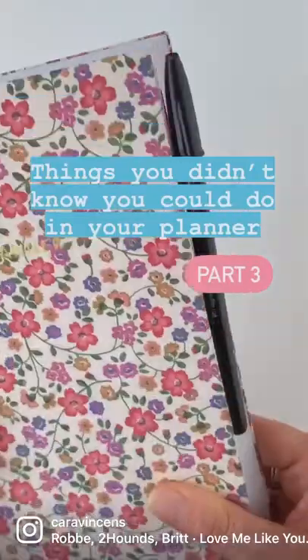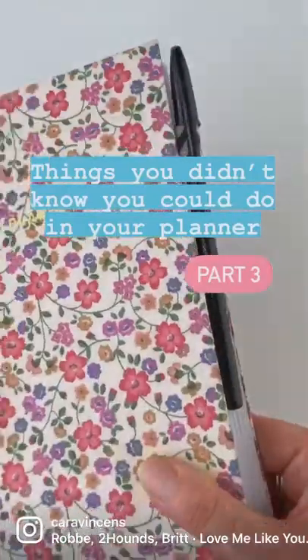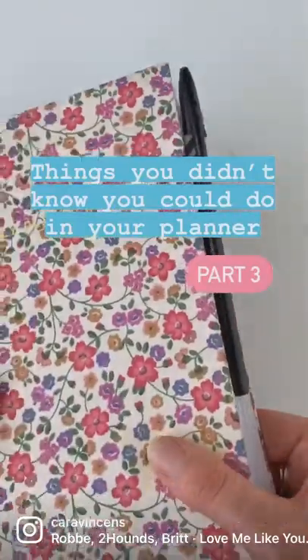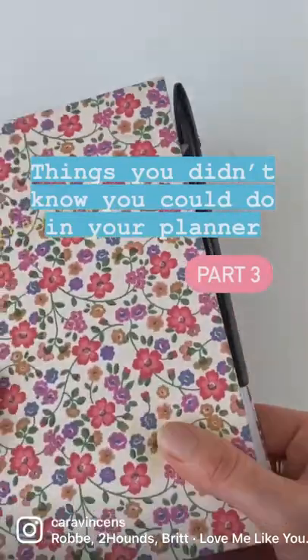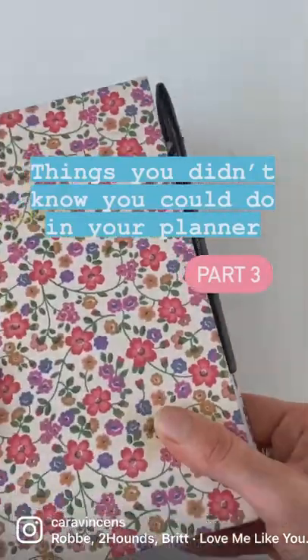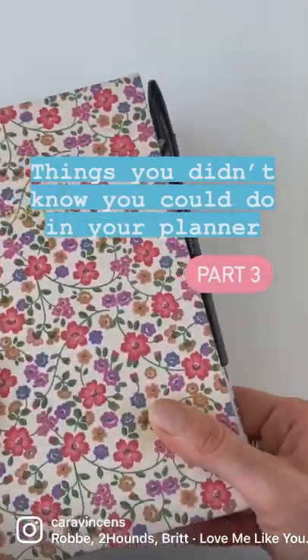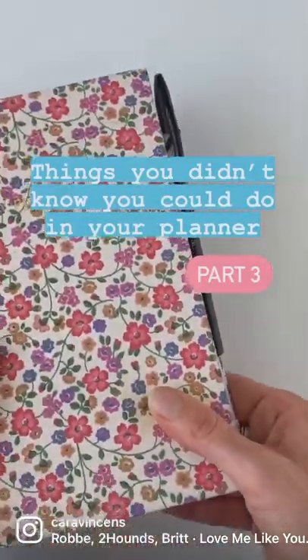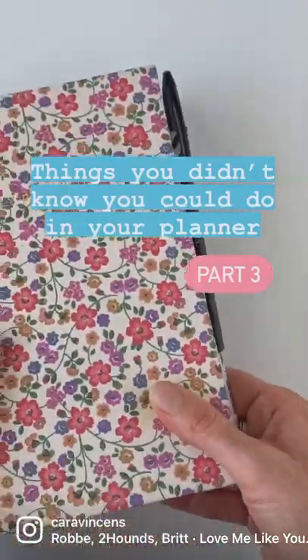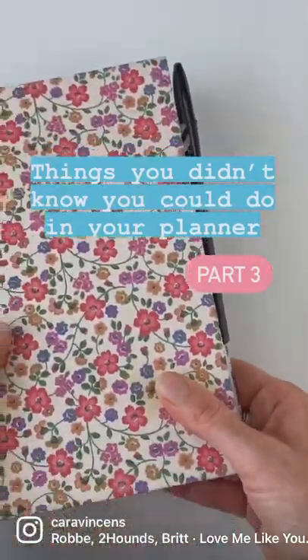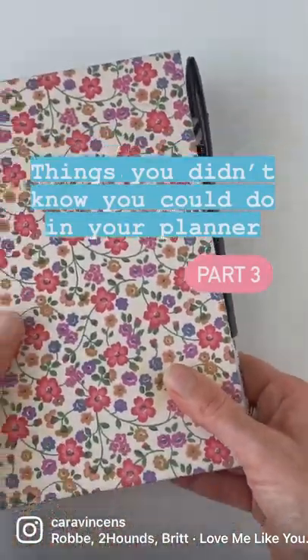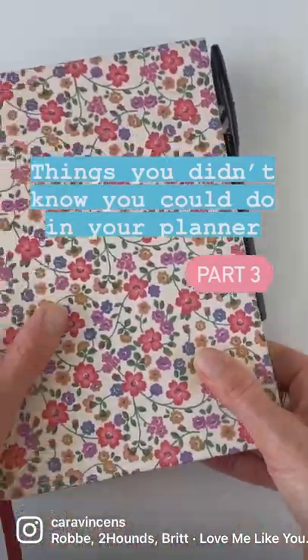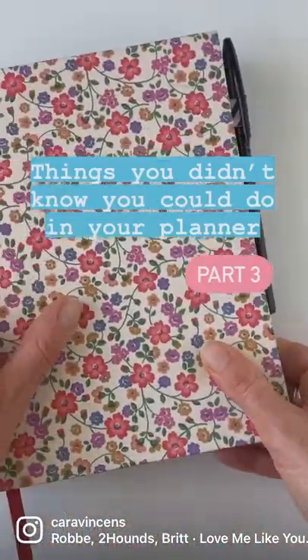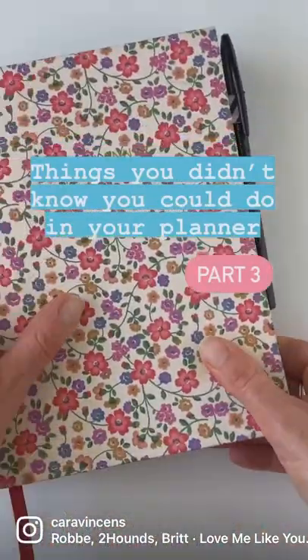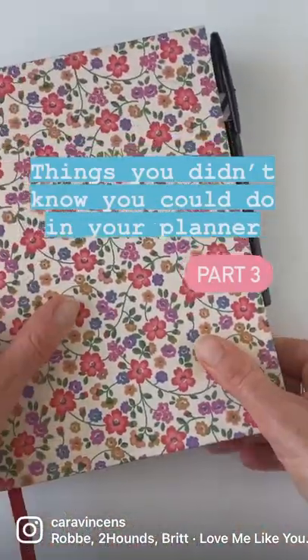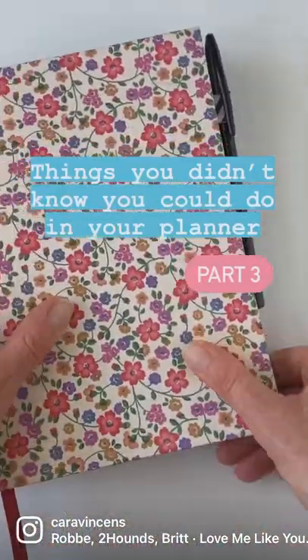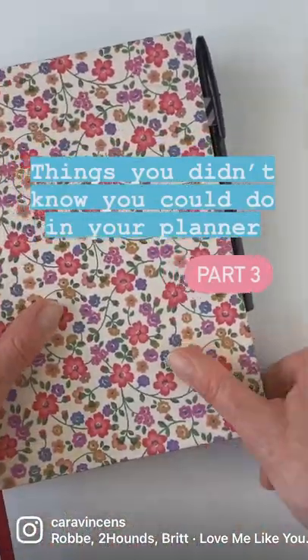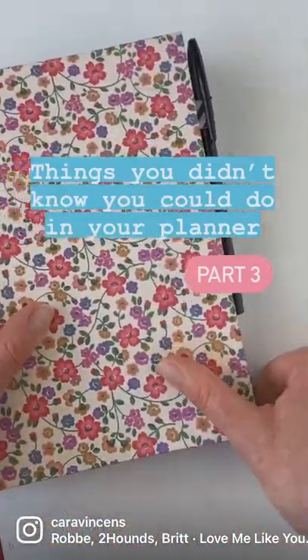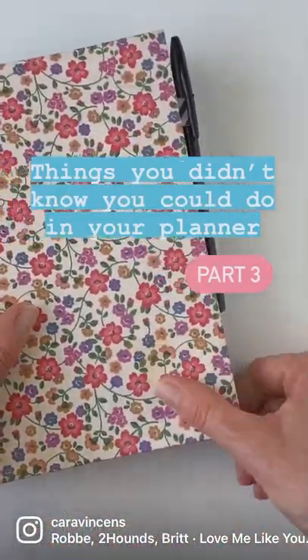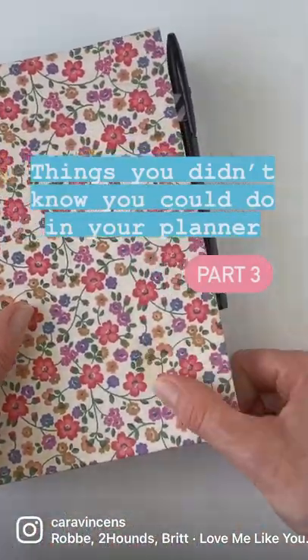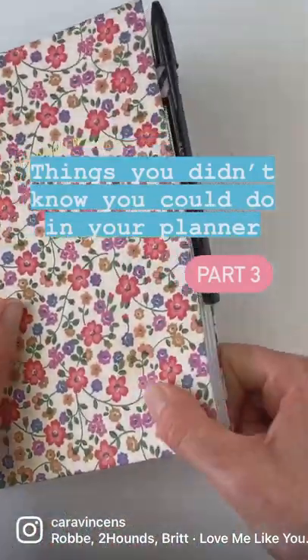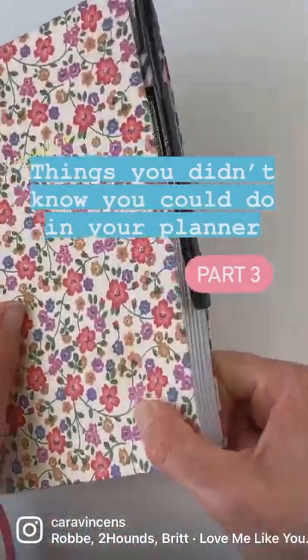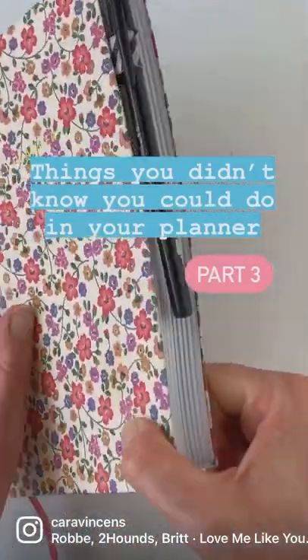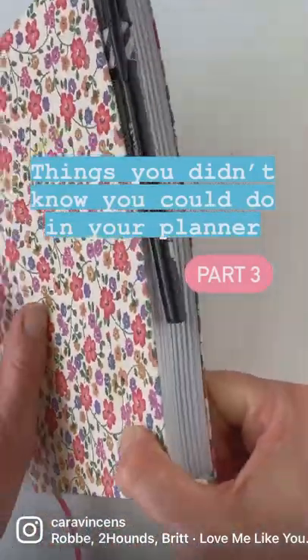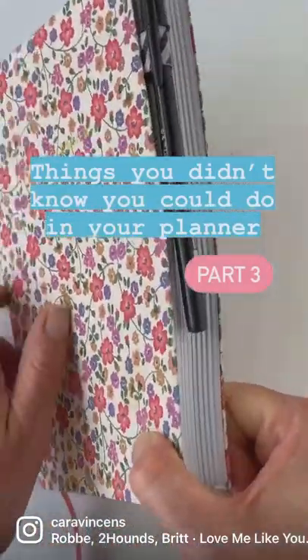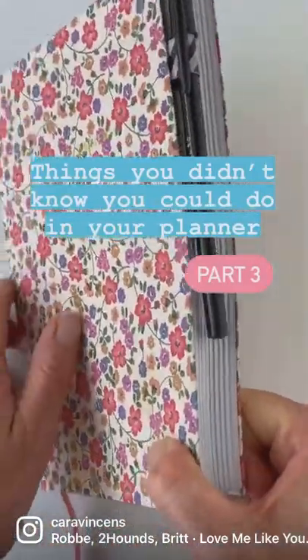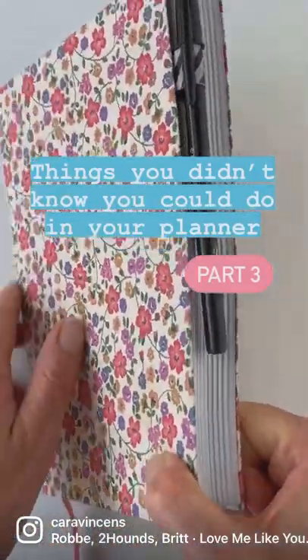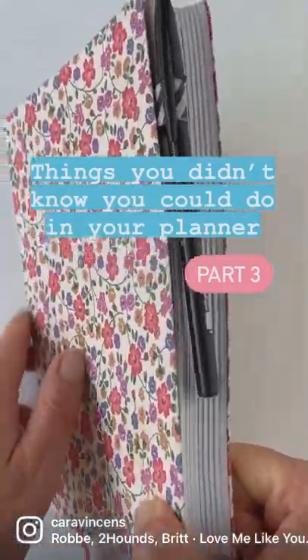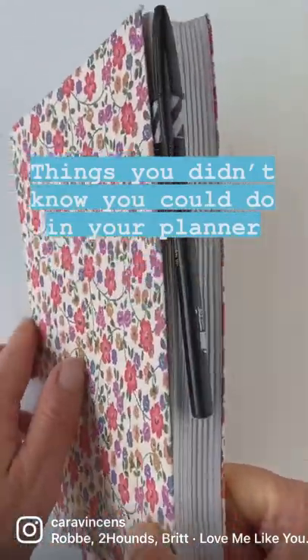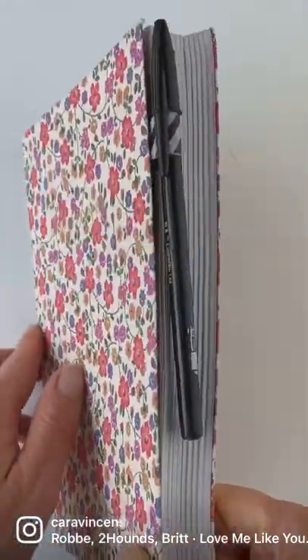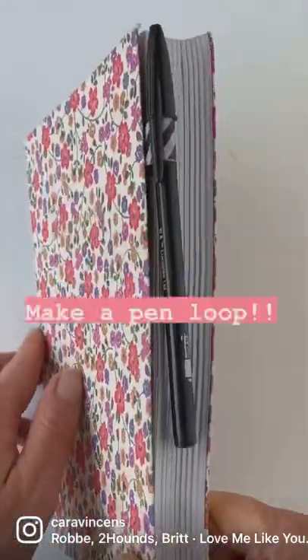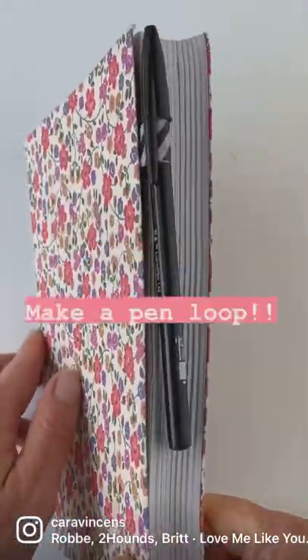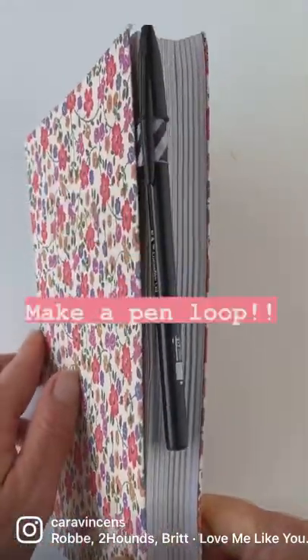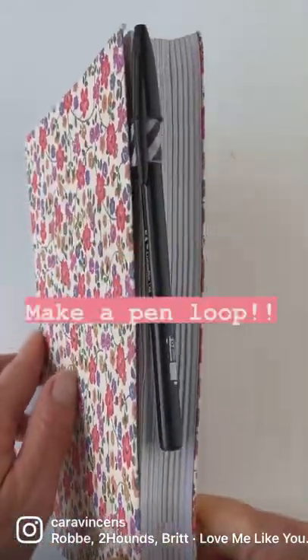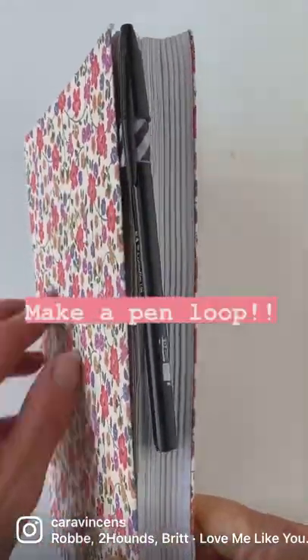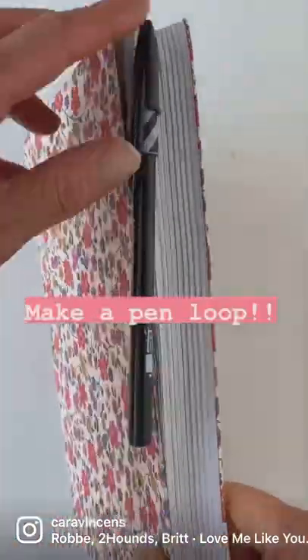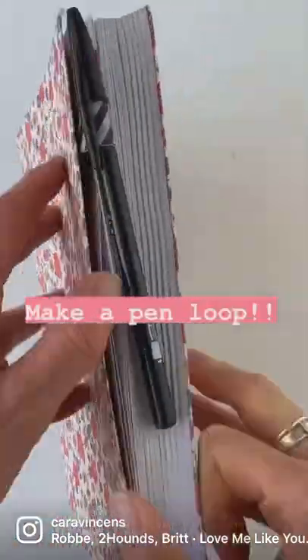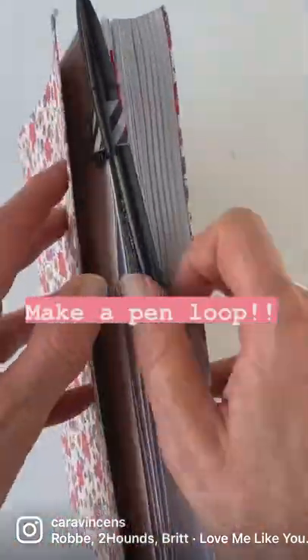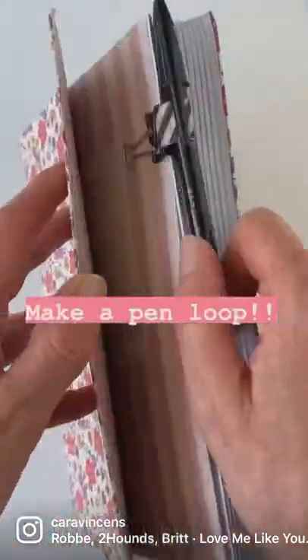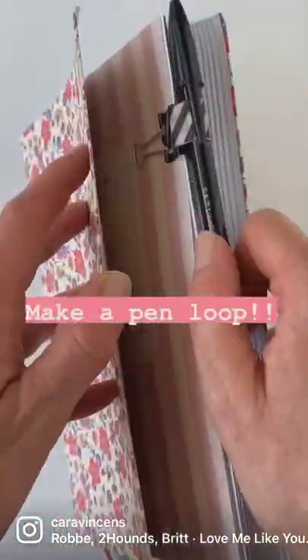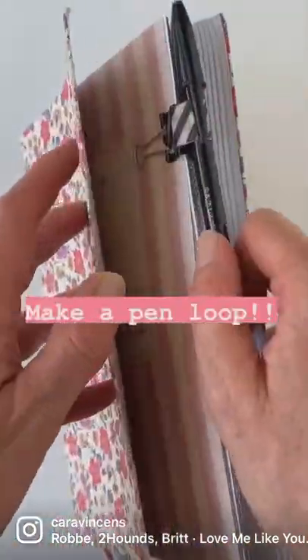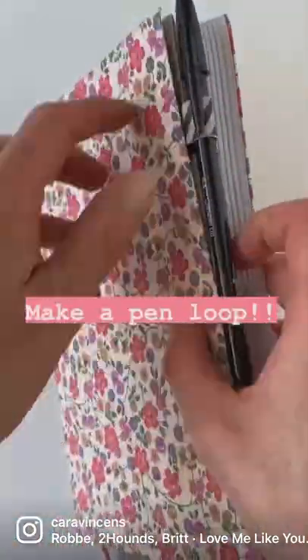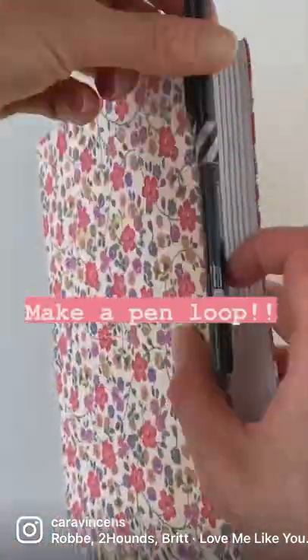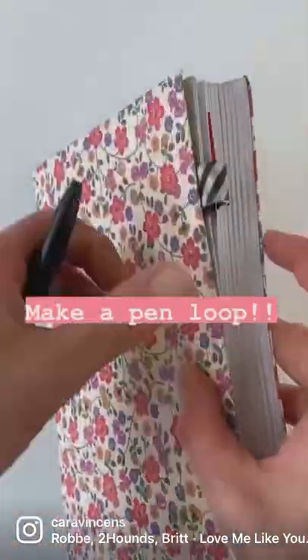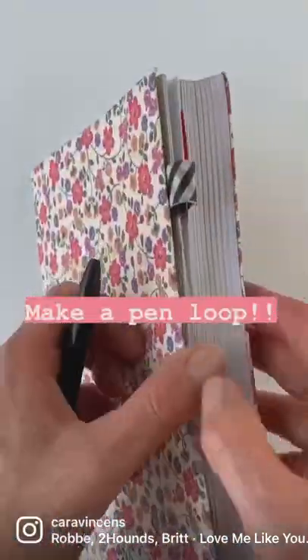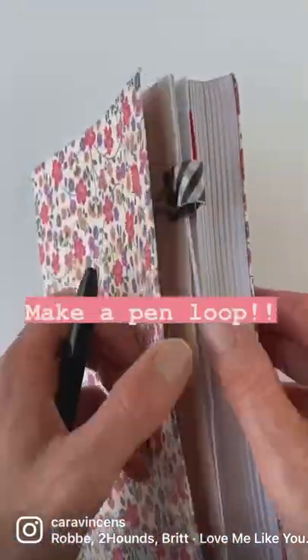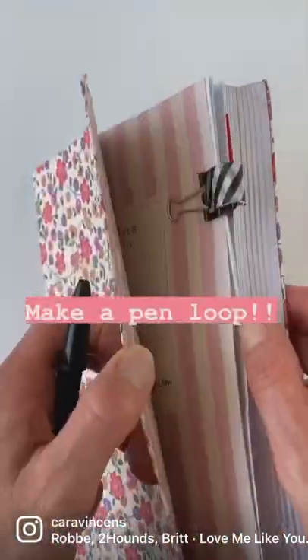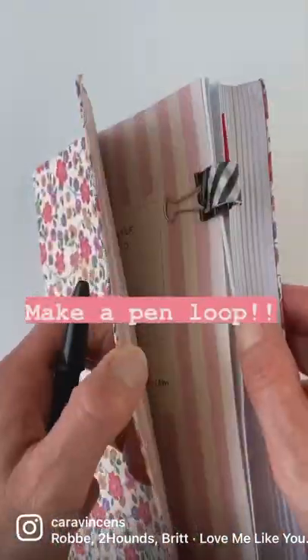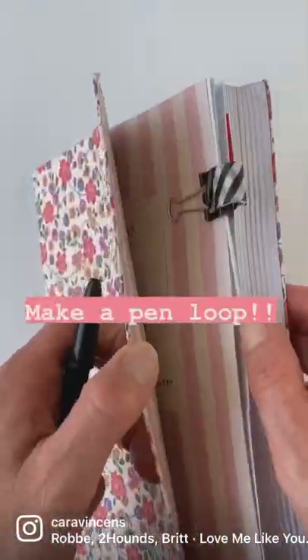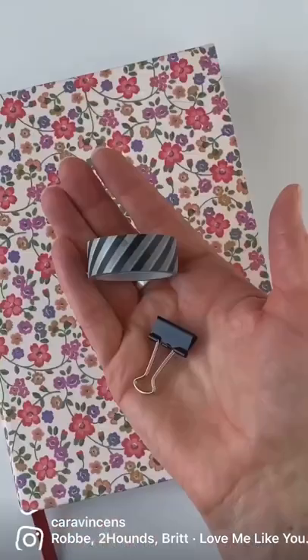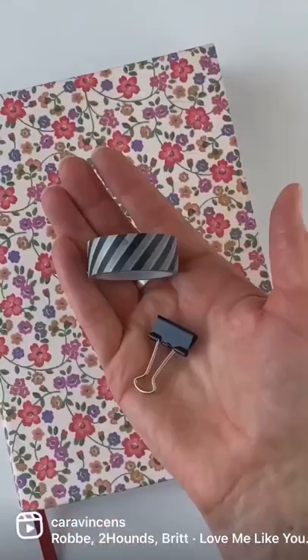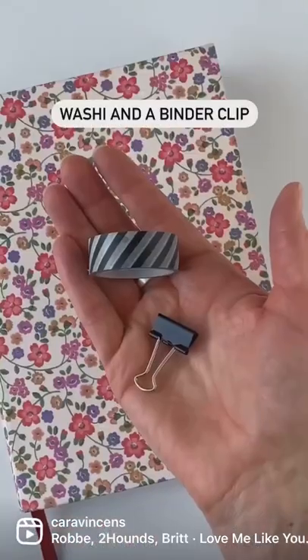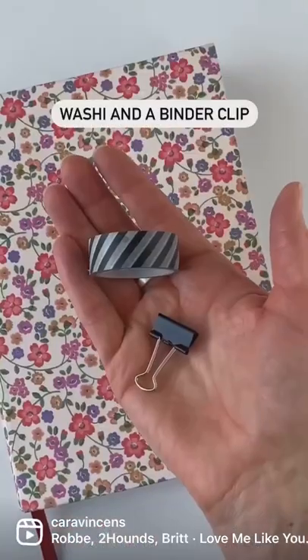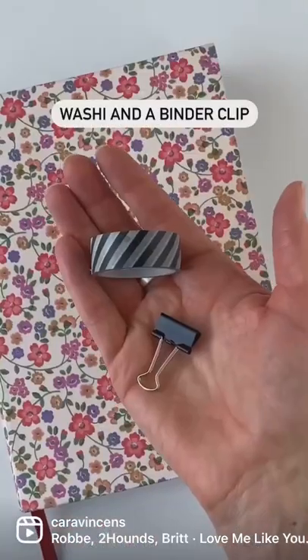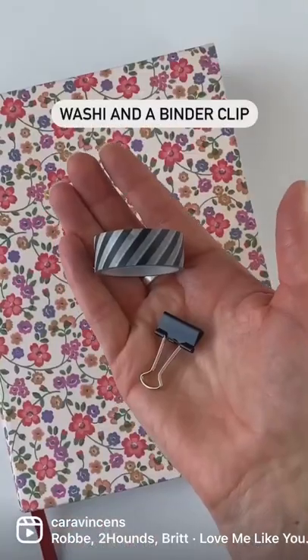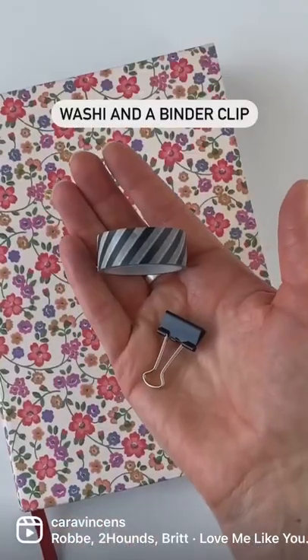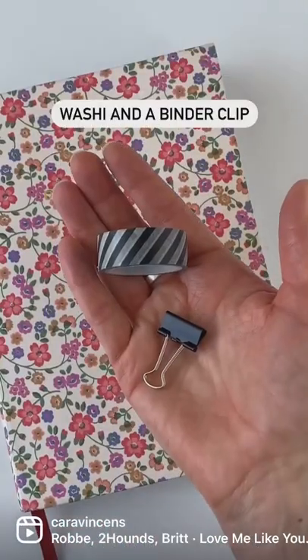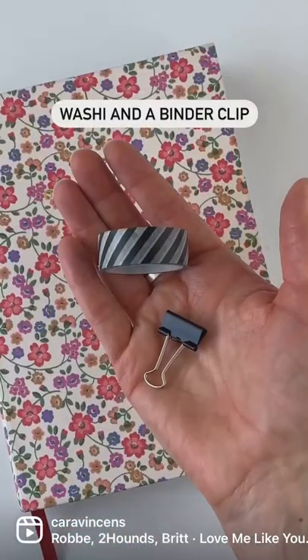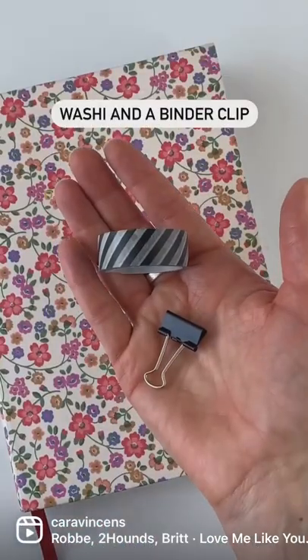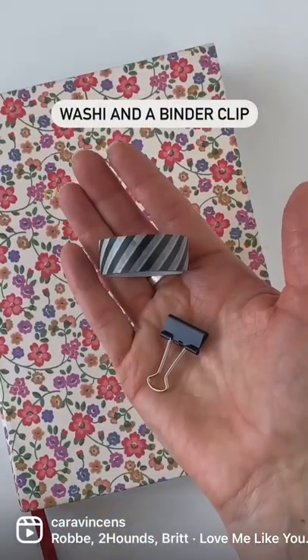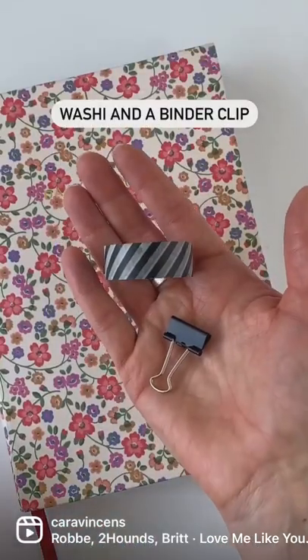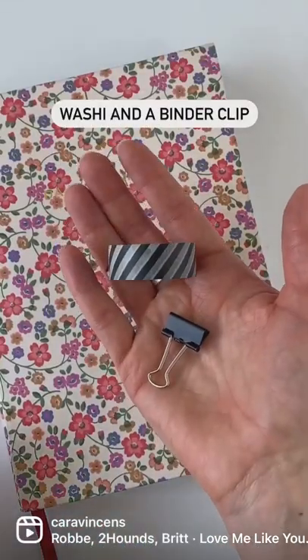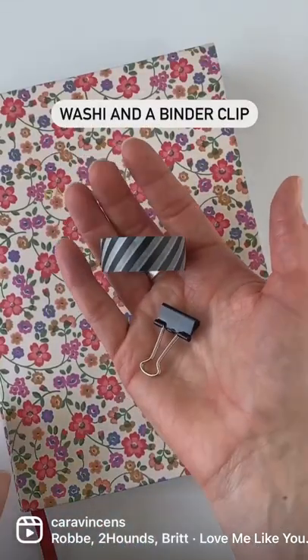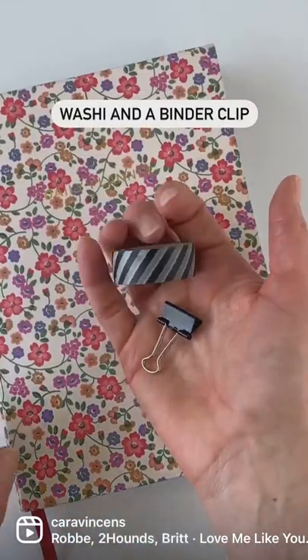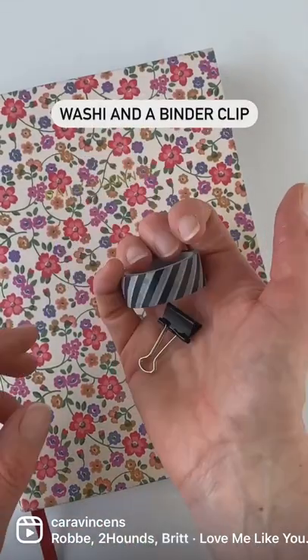Things you didn't know you could do in your planner, part three. Make yourself a pen loop when you don't have one or an extra one. All you need is washi tape and a binder clip.